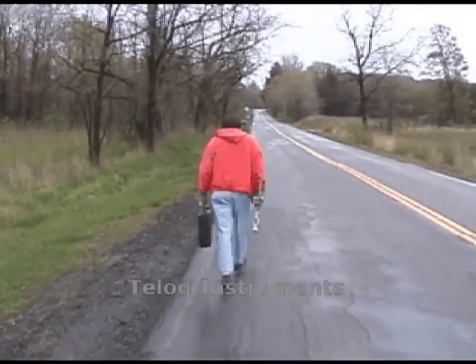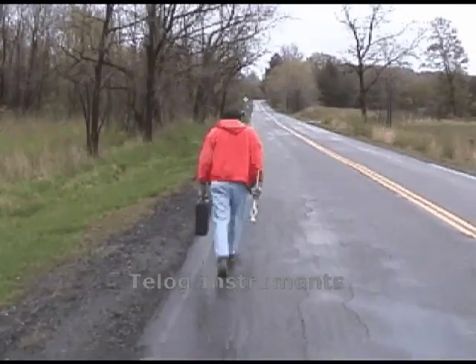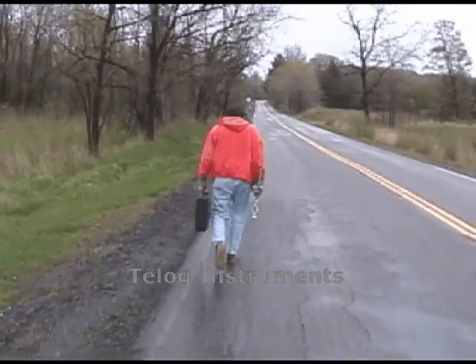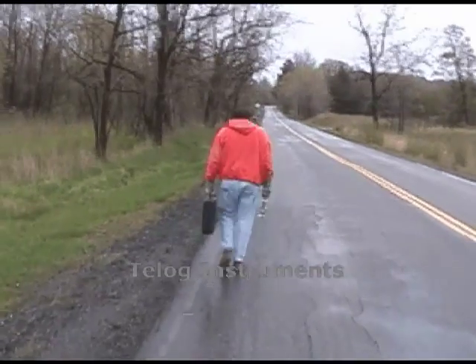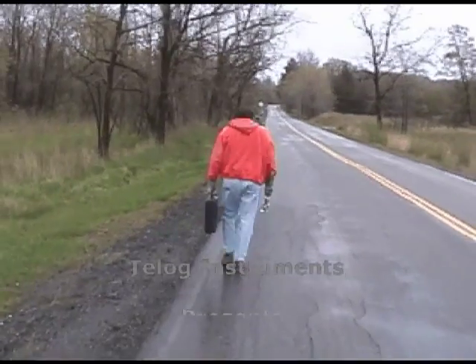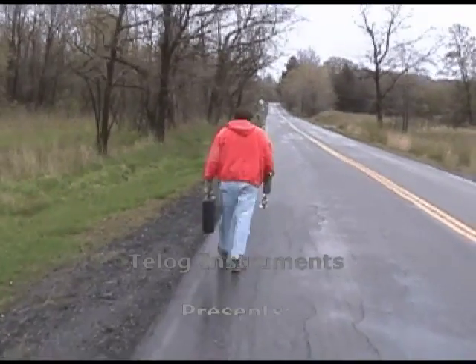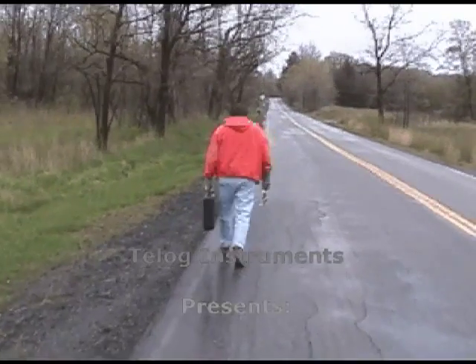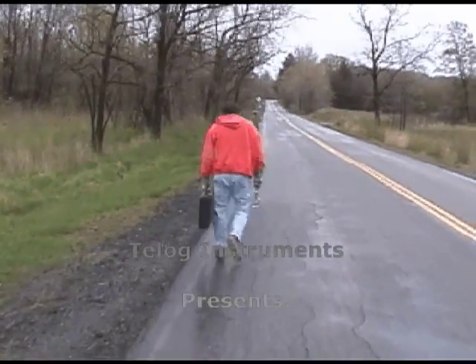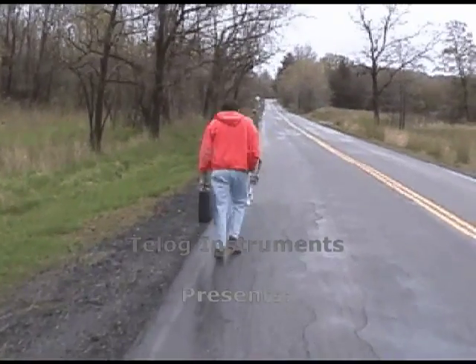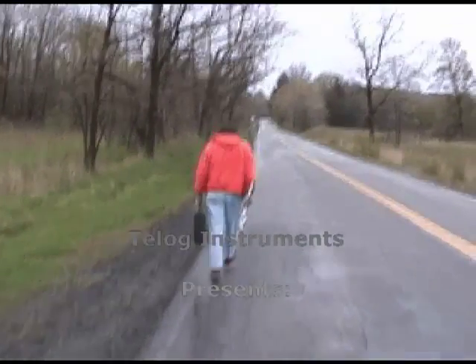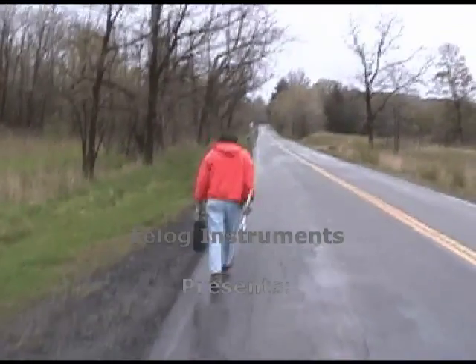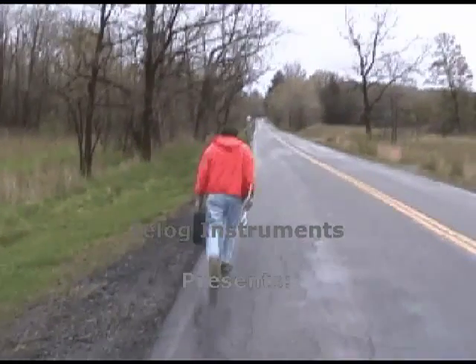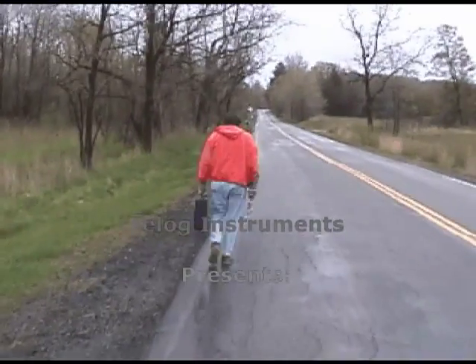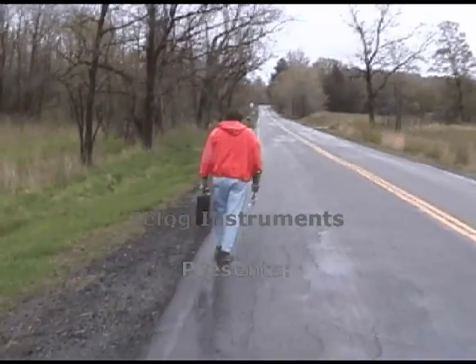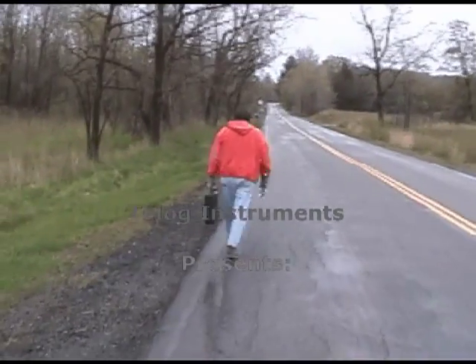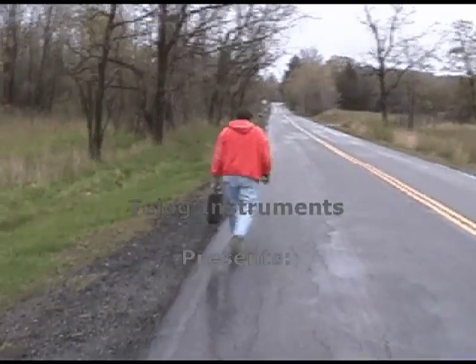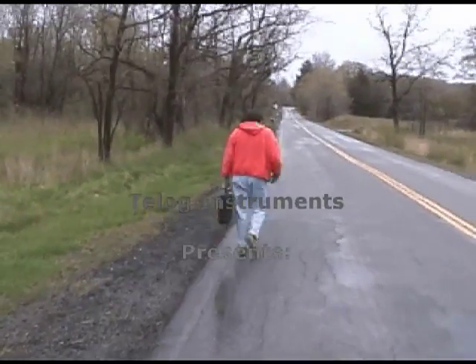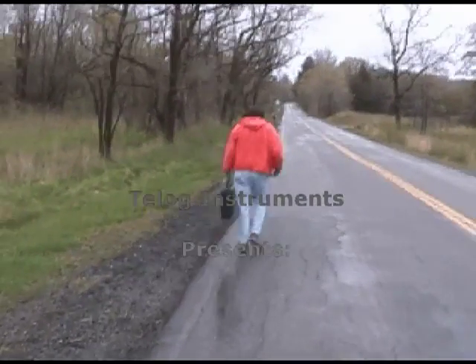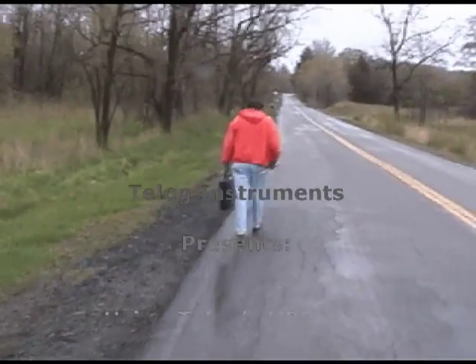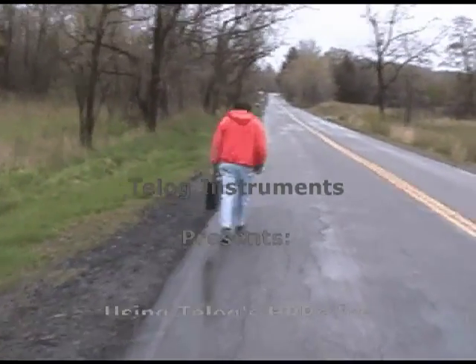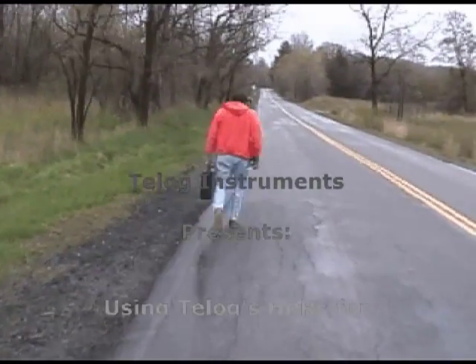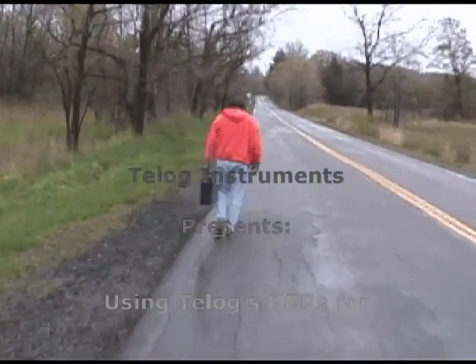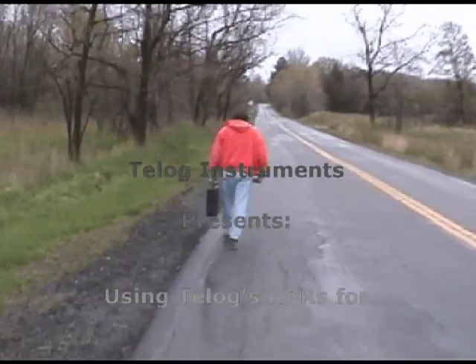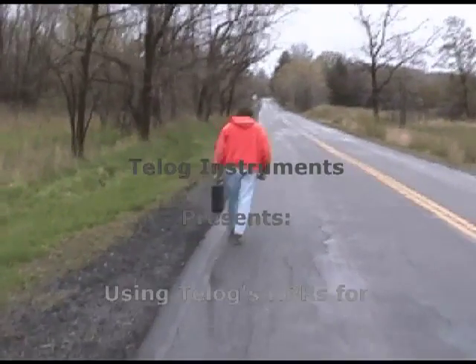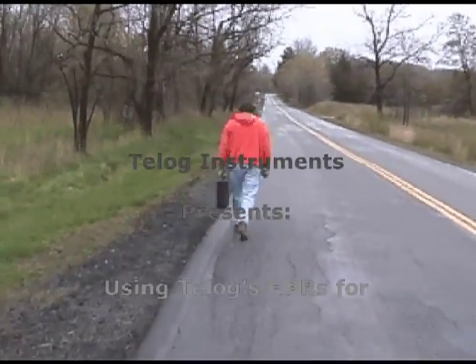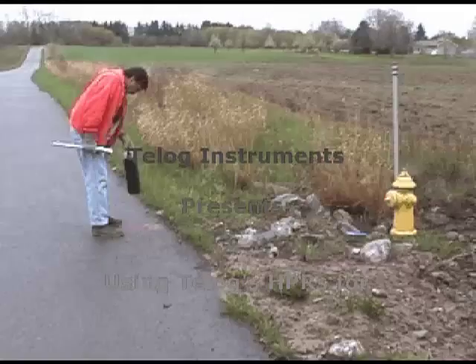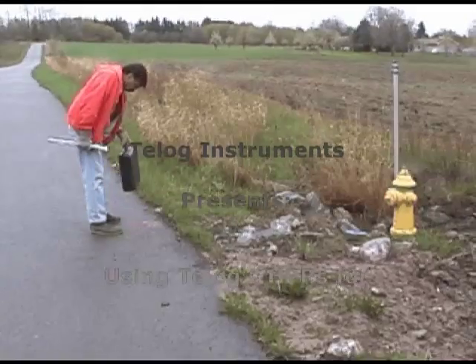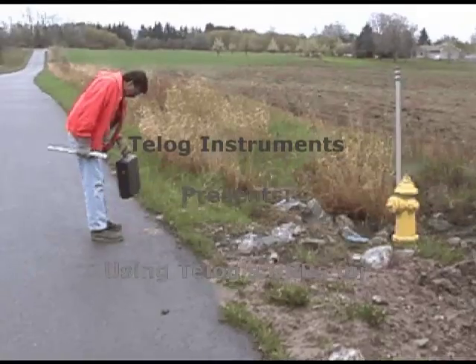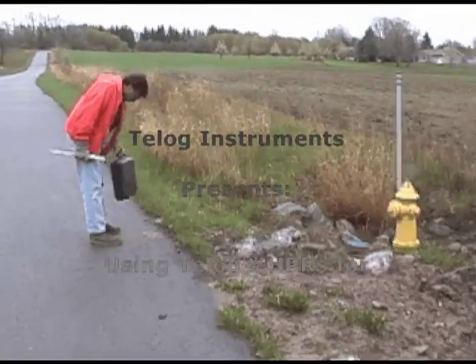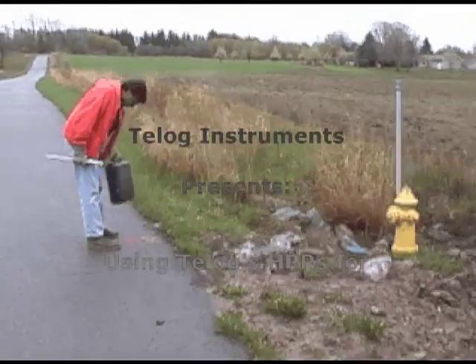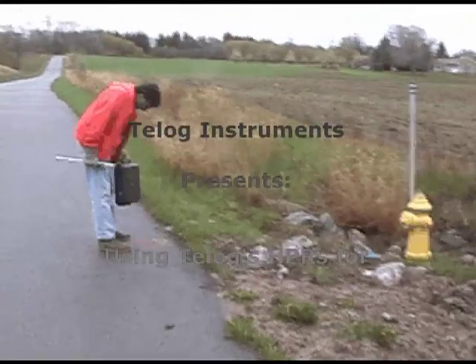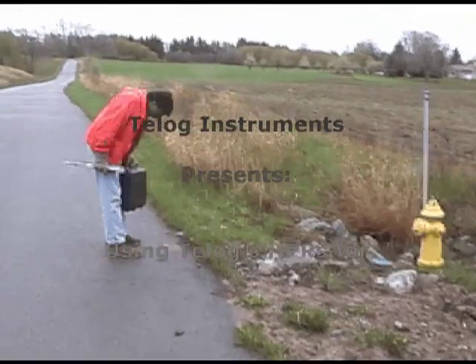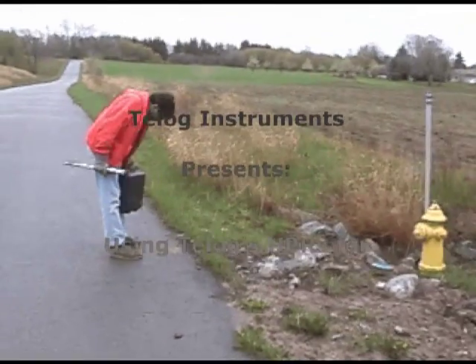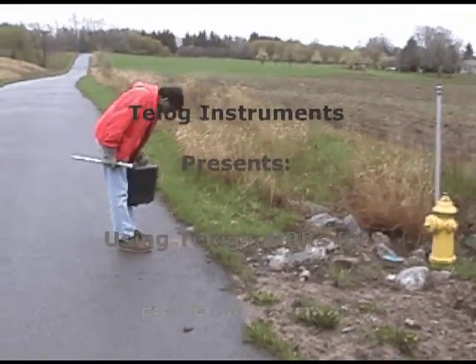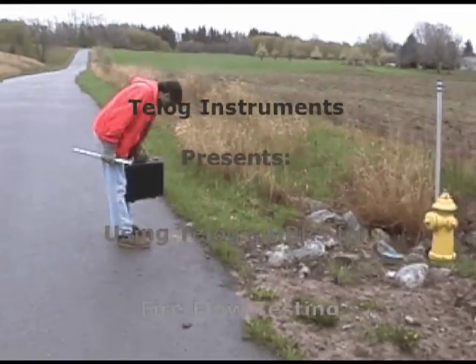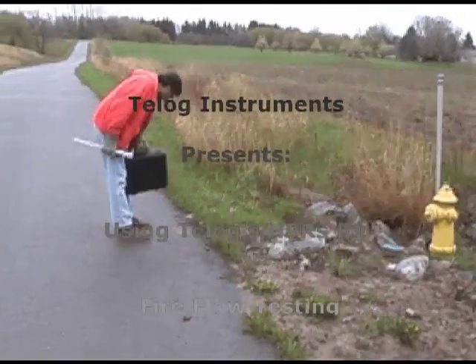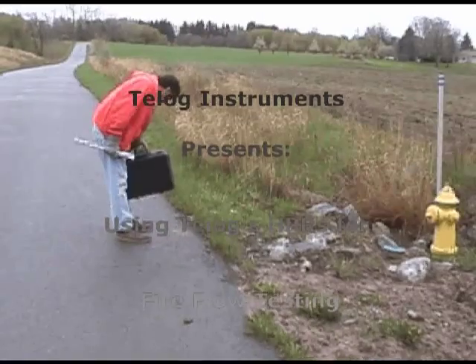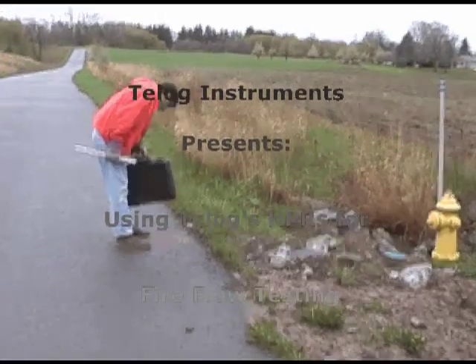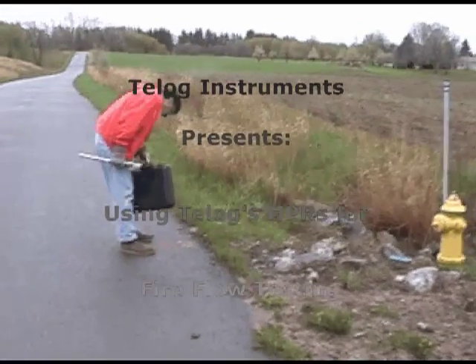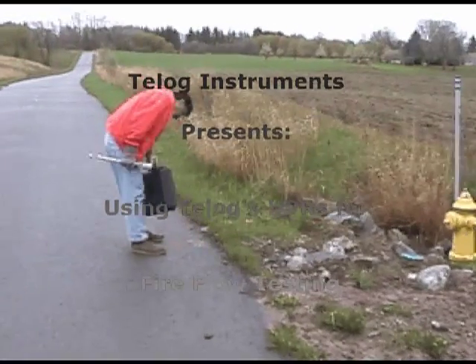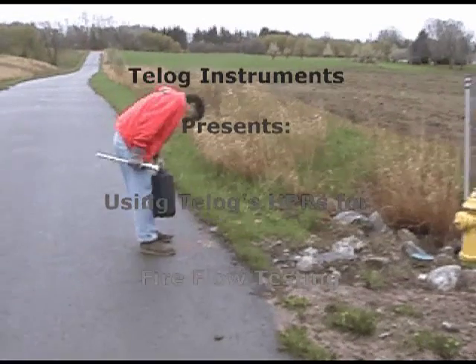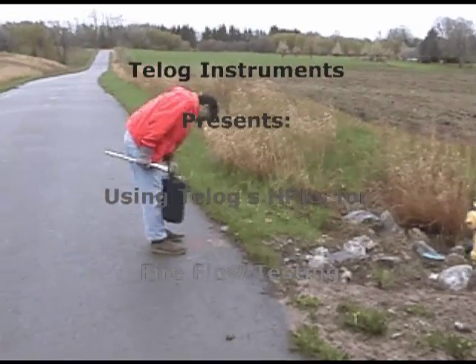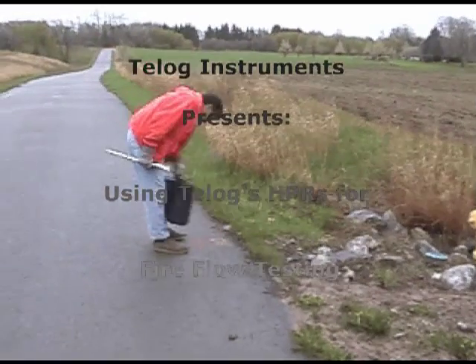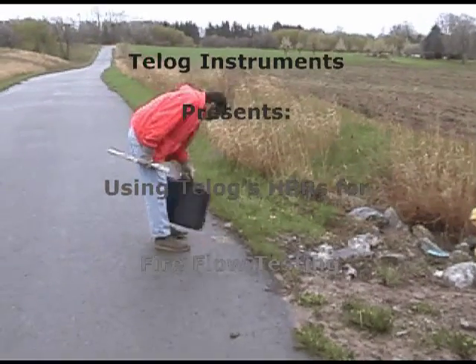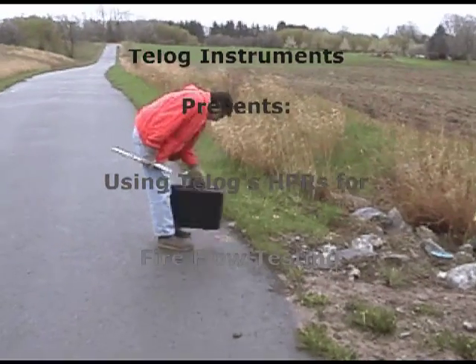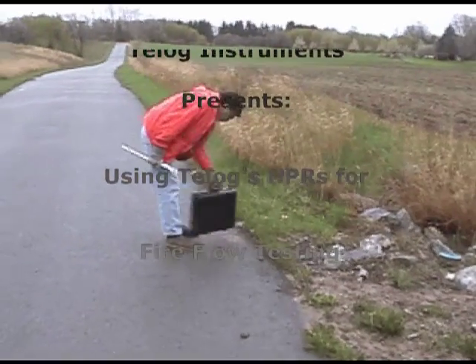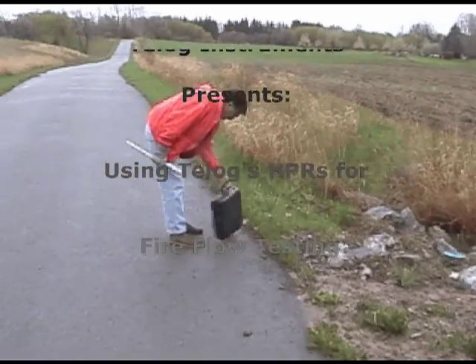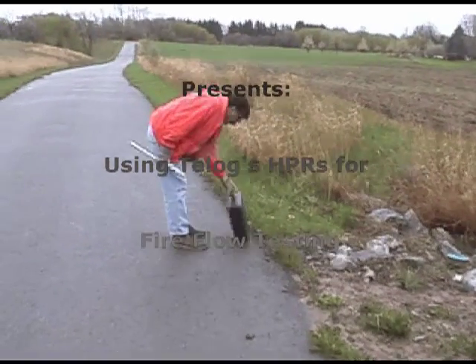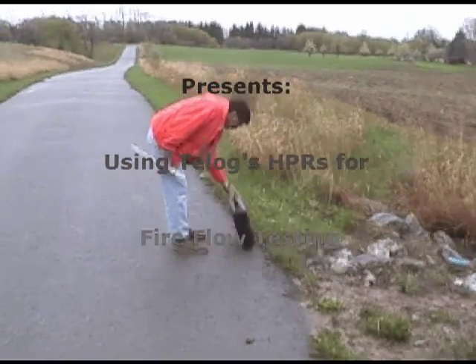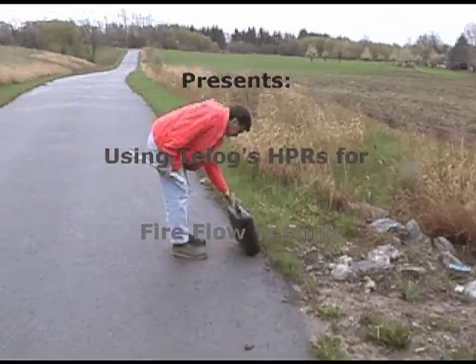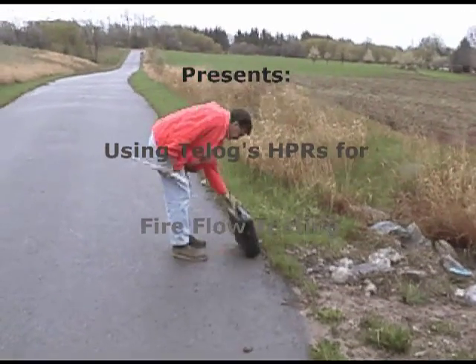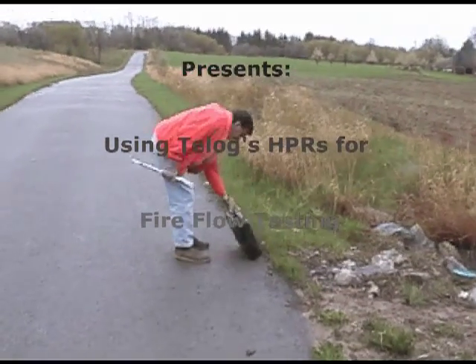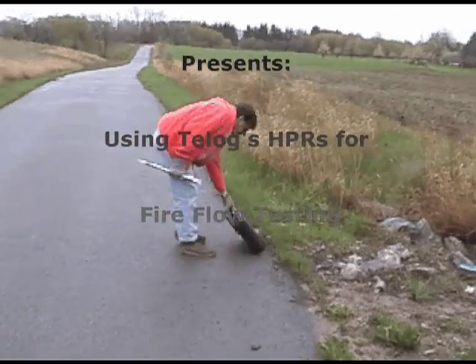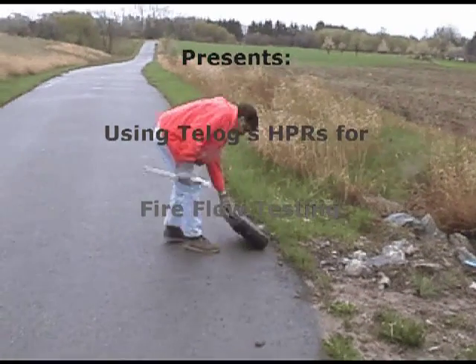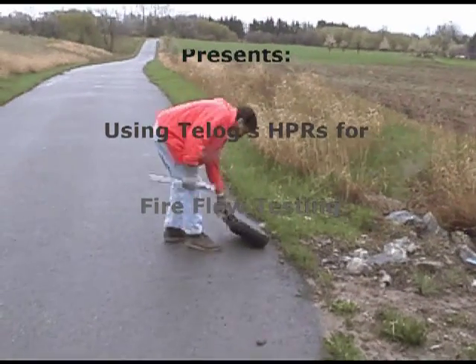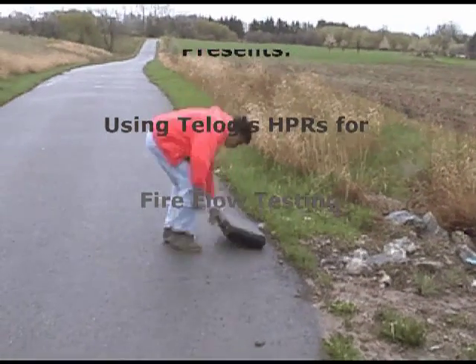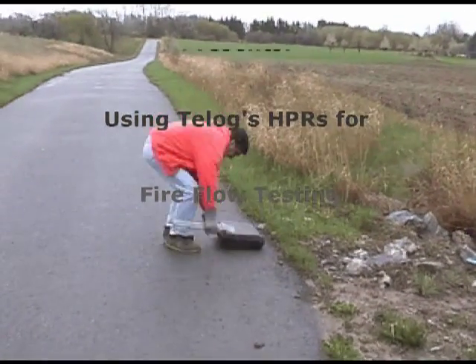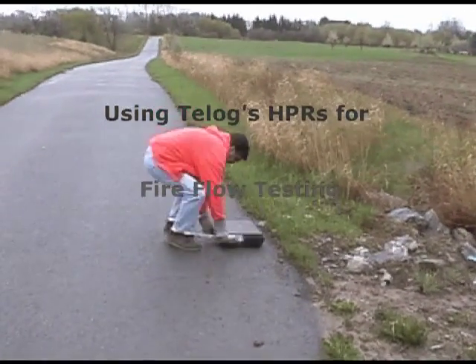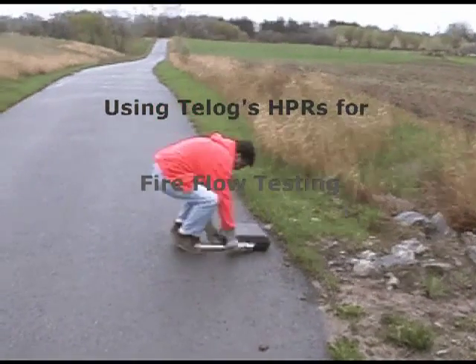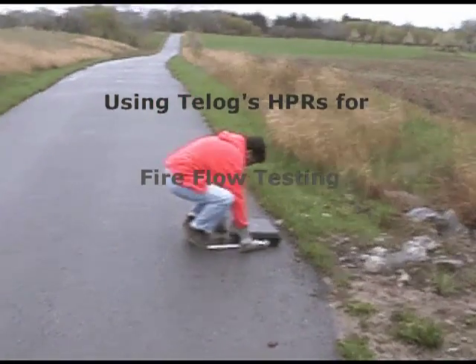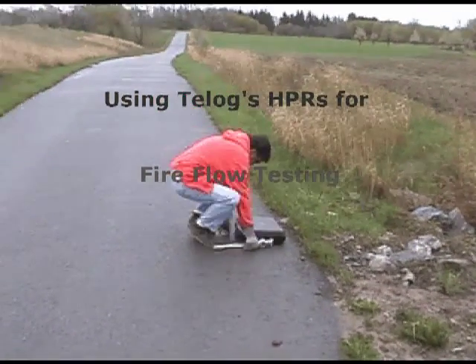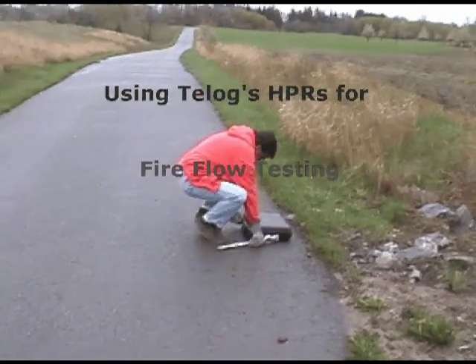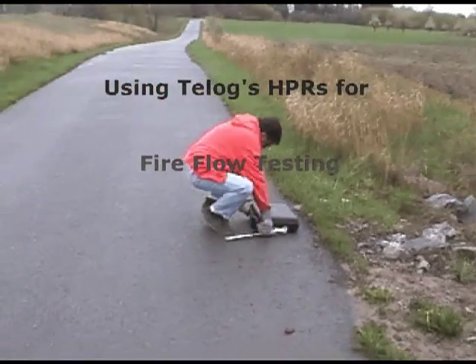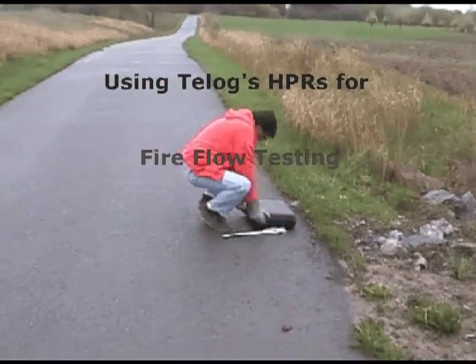This video demonstrates how to use Telog hydrant pressure recorders for fire flow testing. Two HPRs are required for the test.